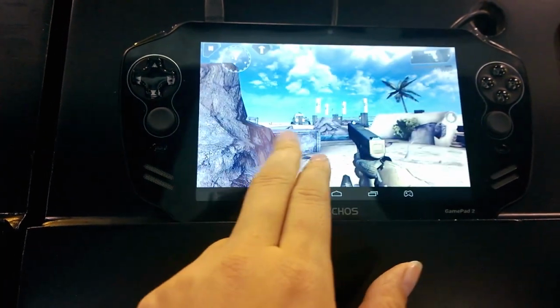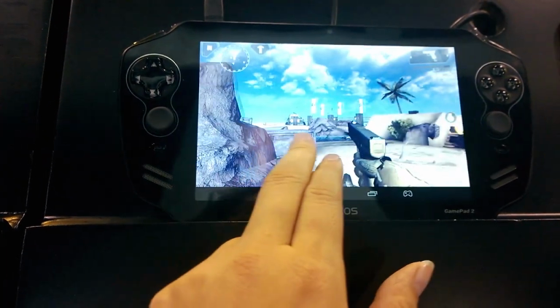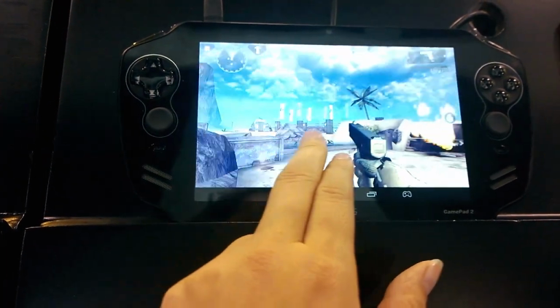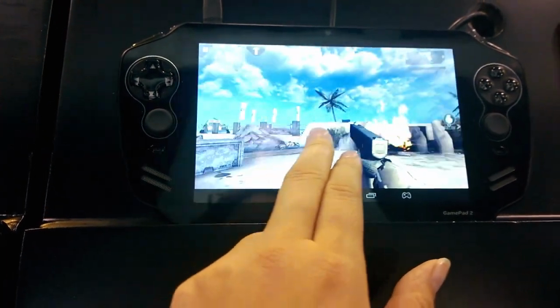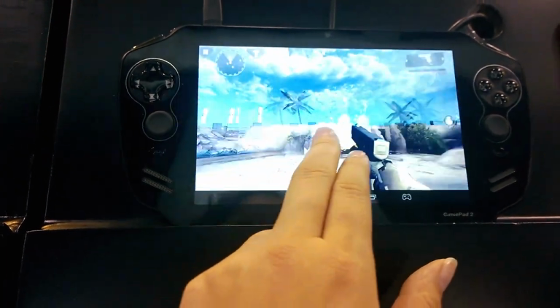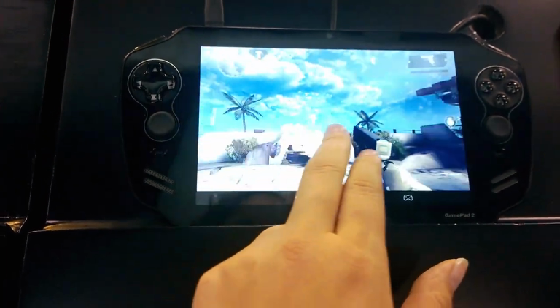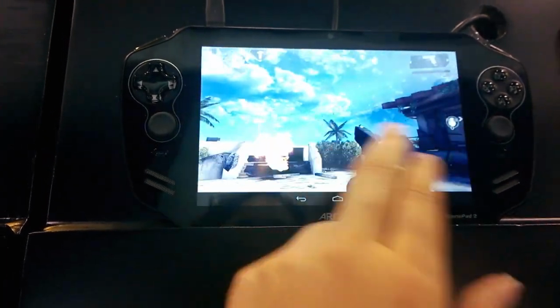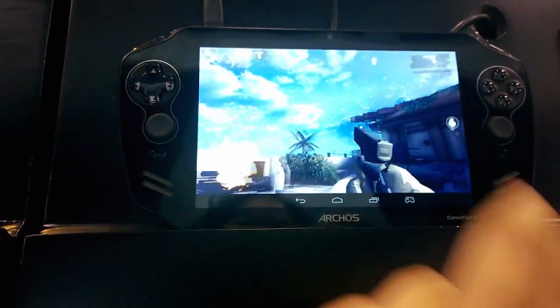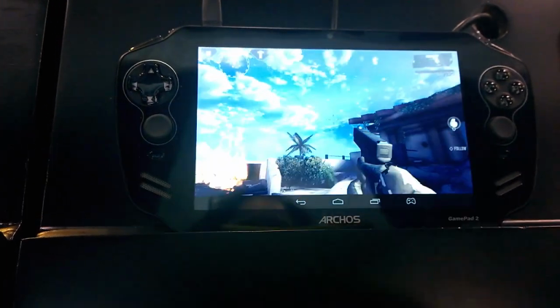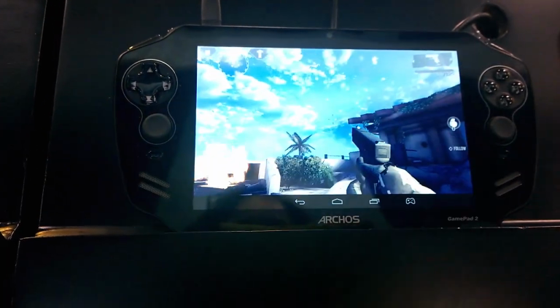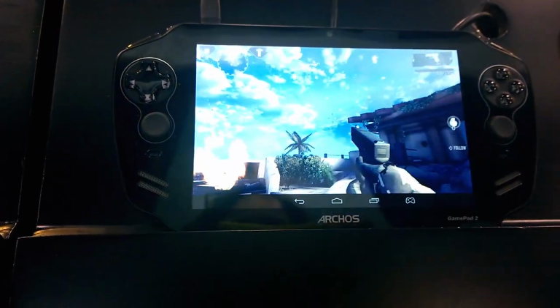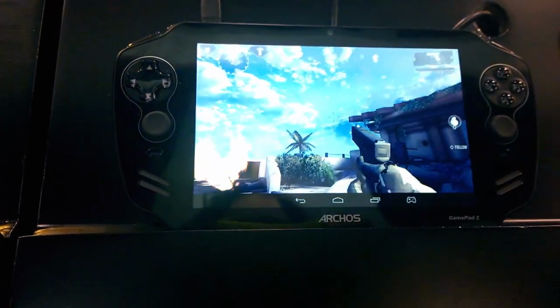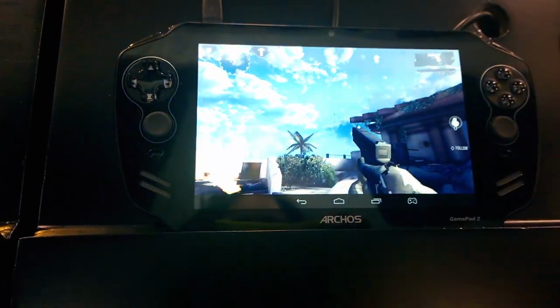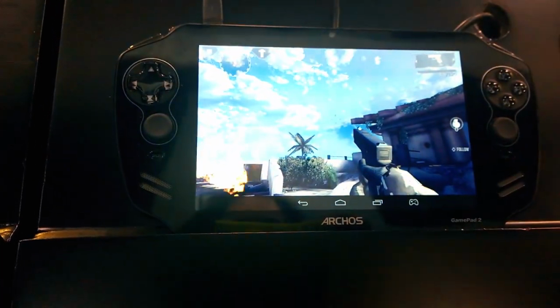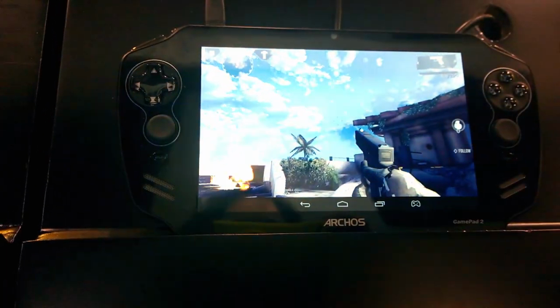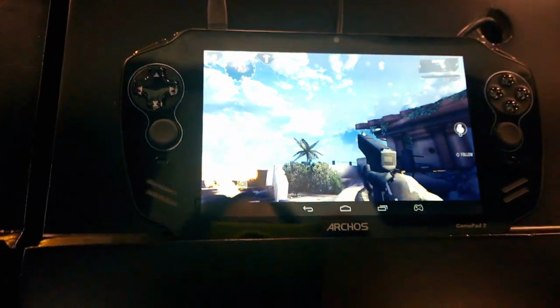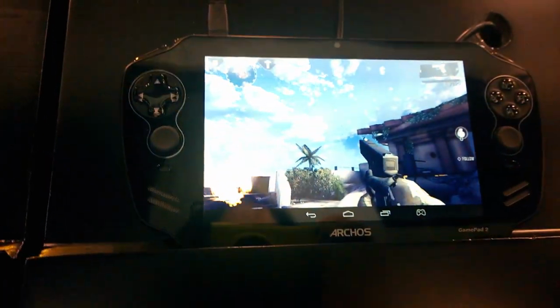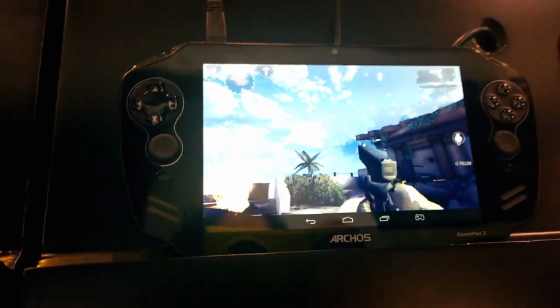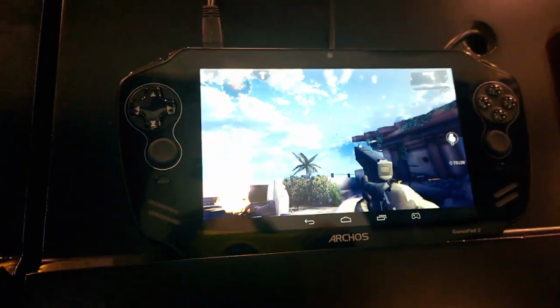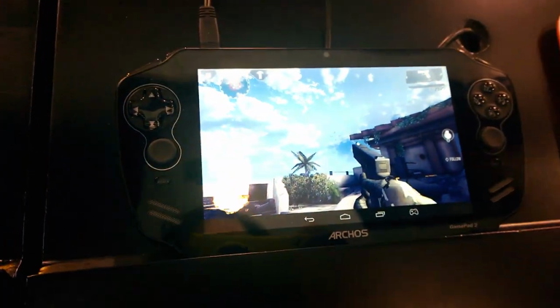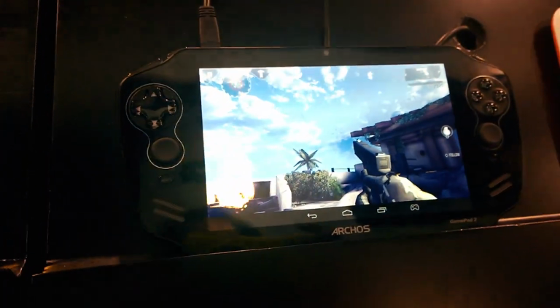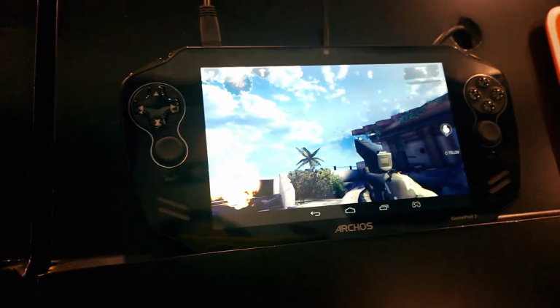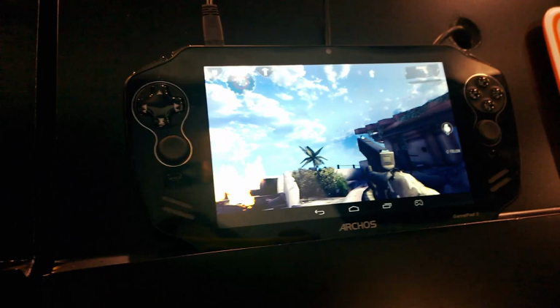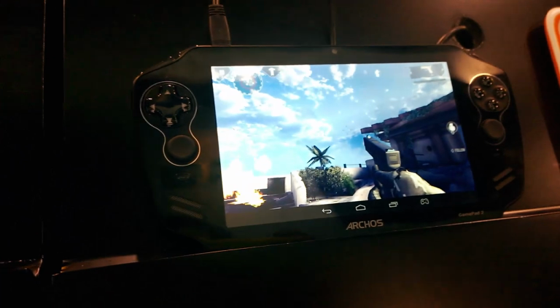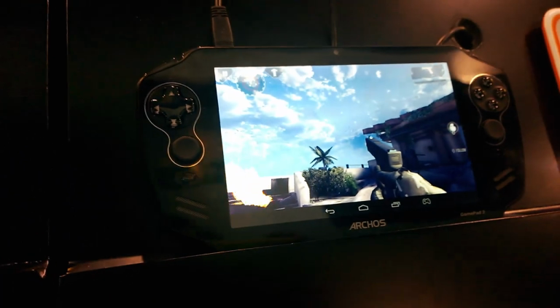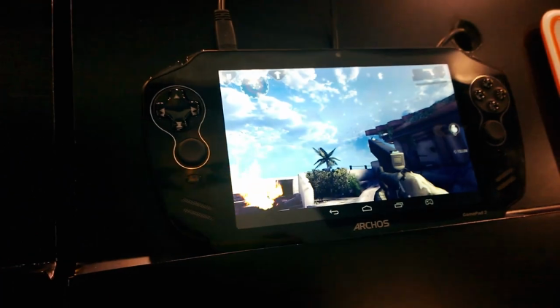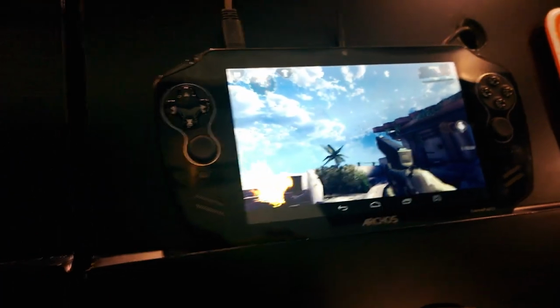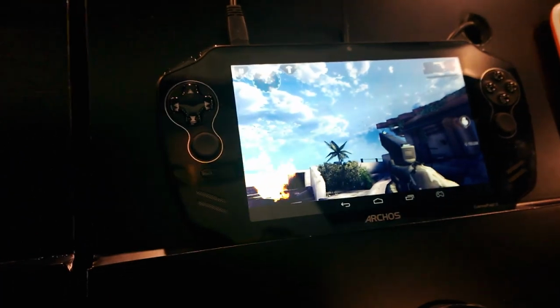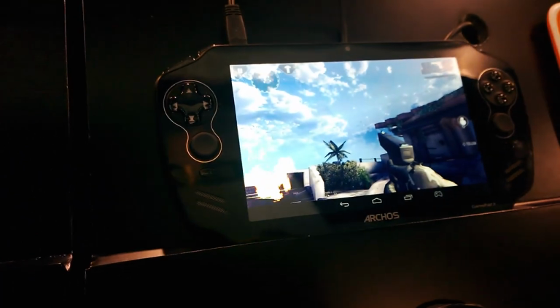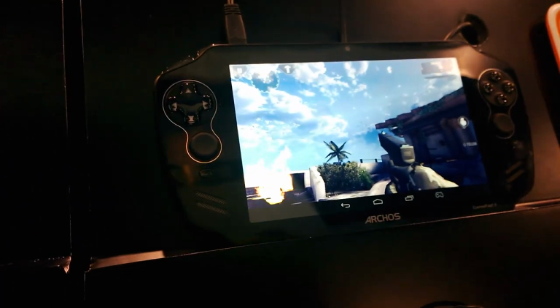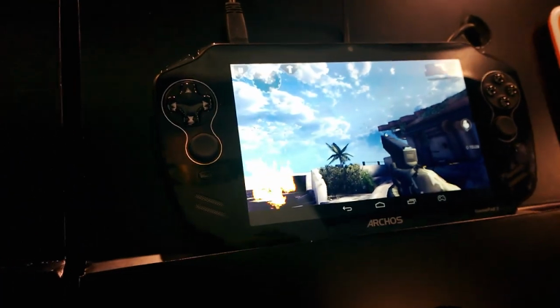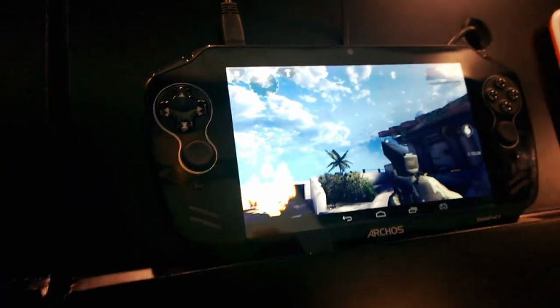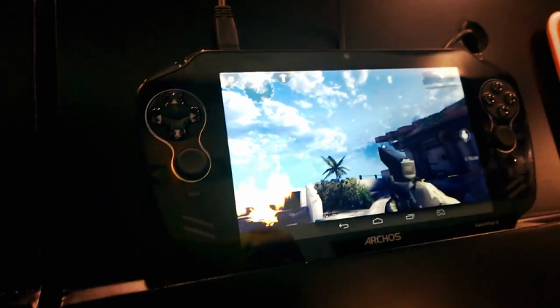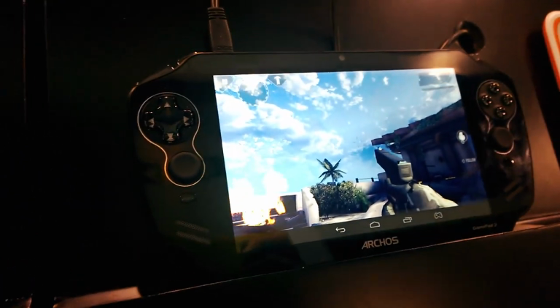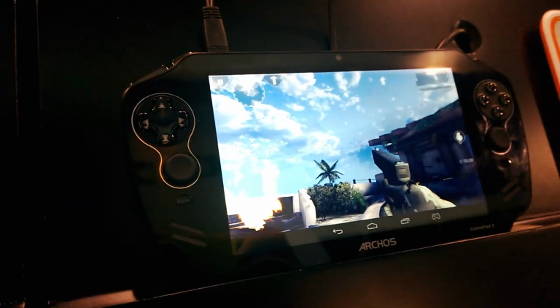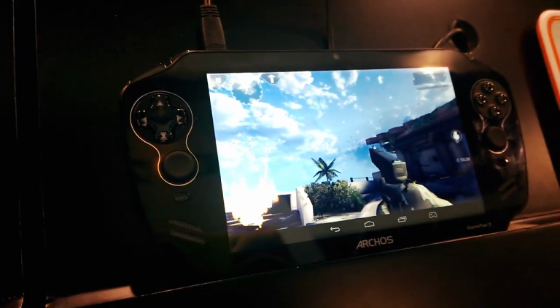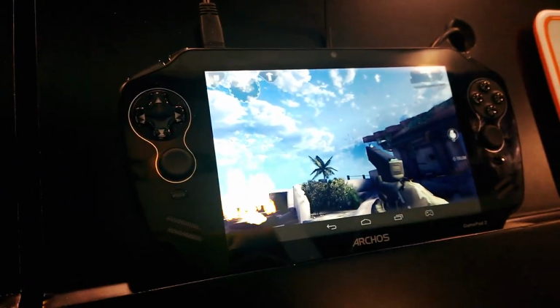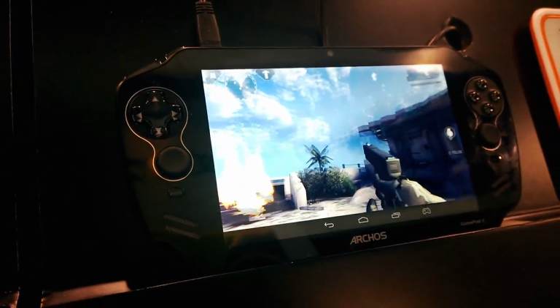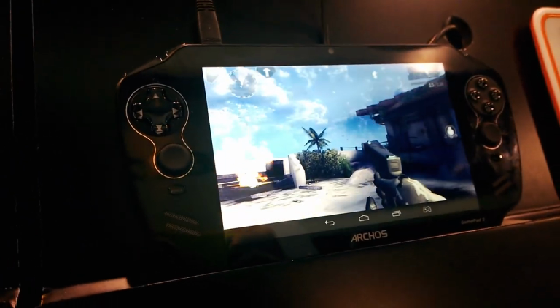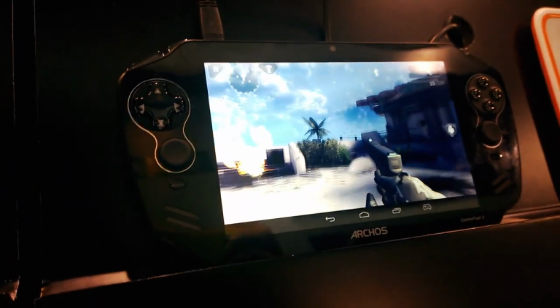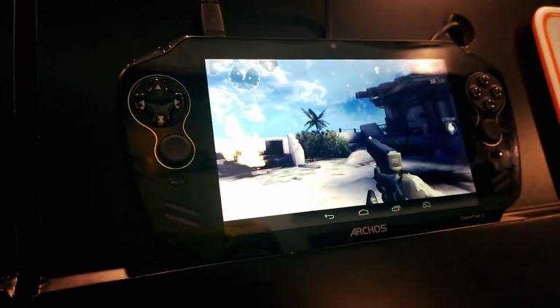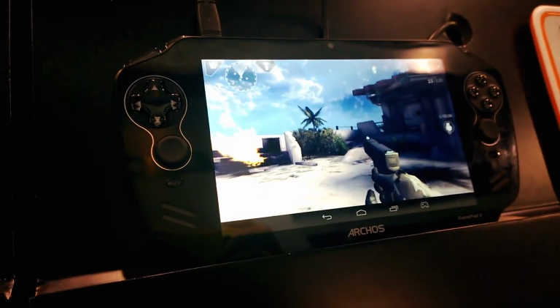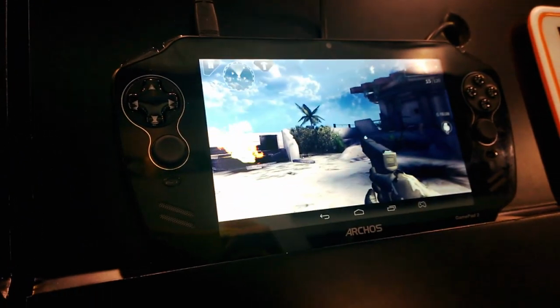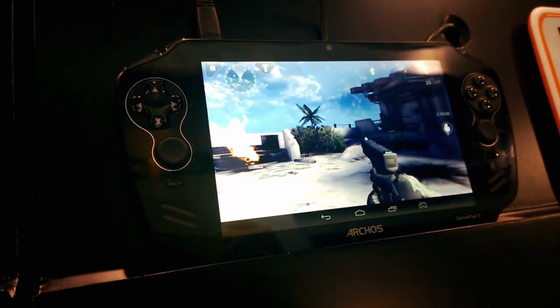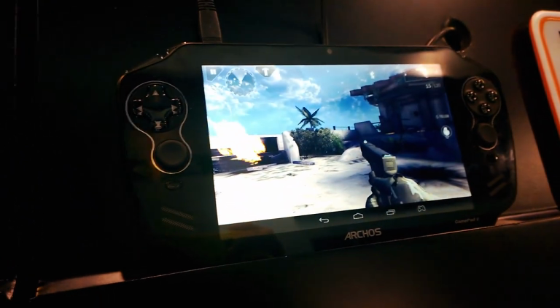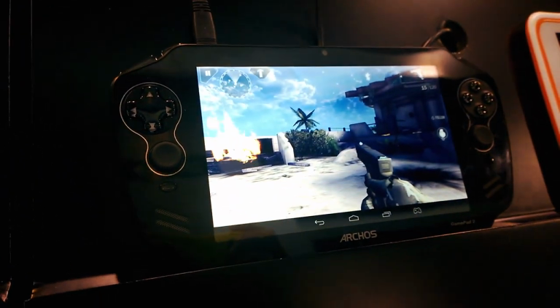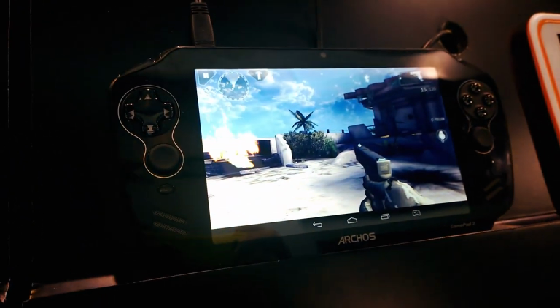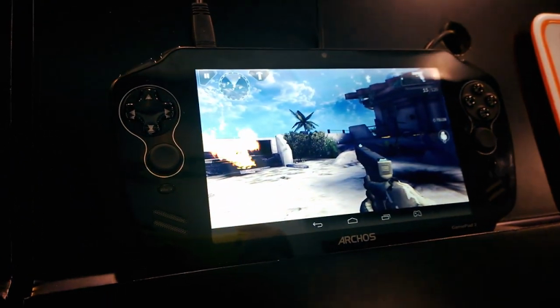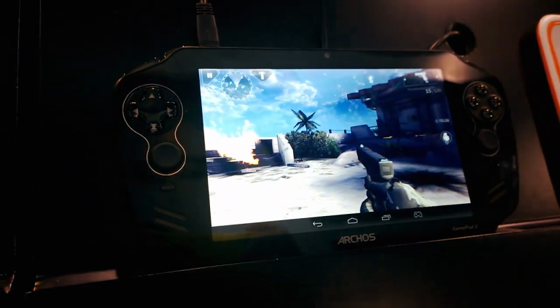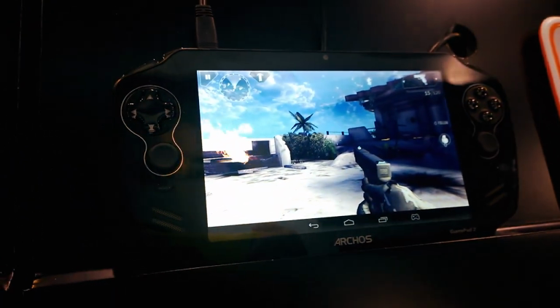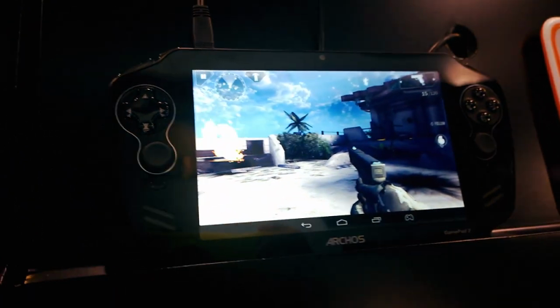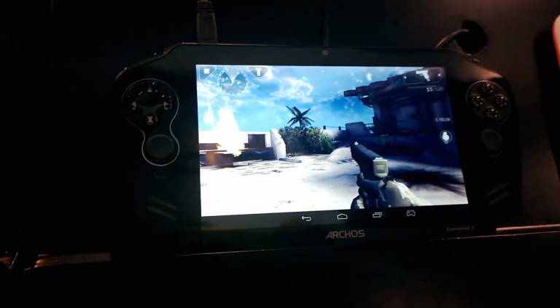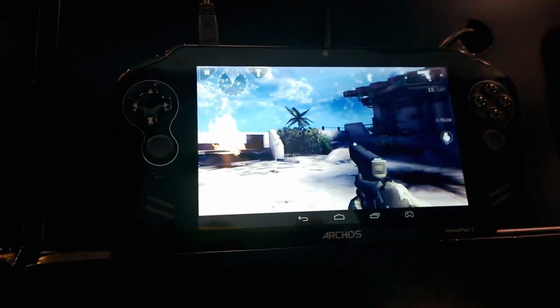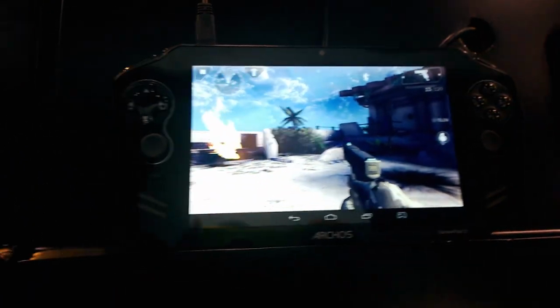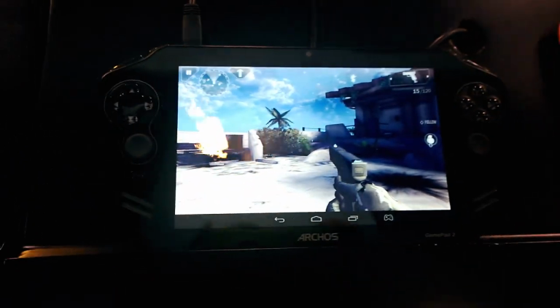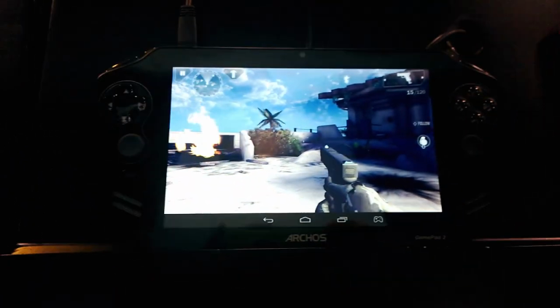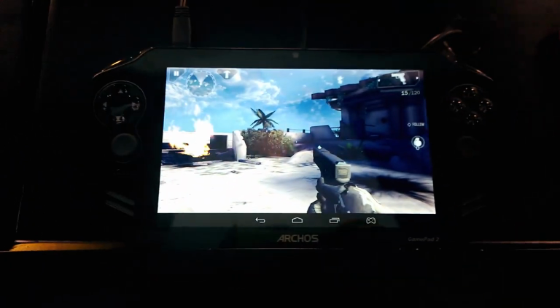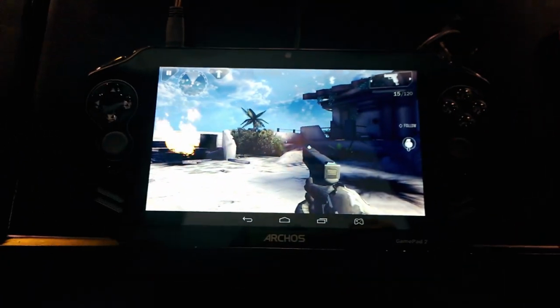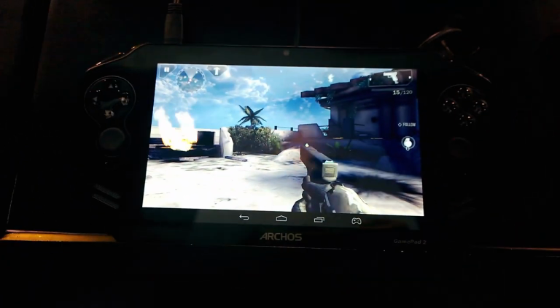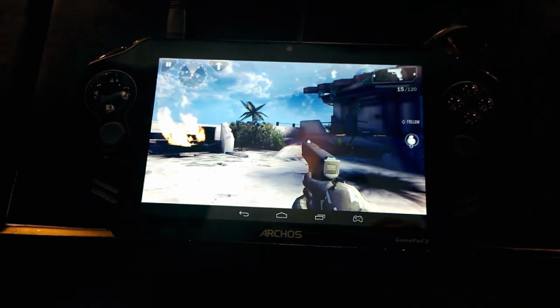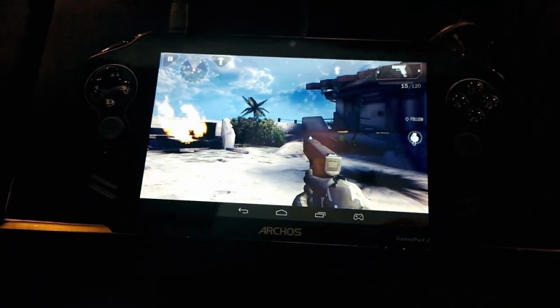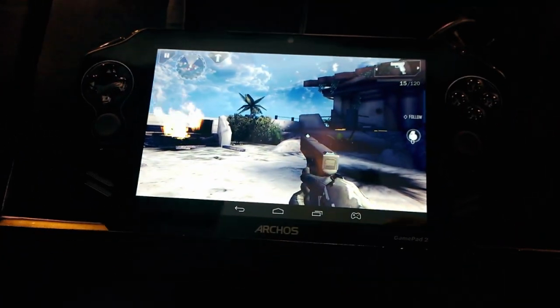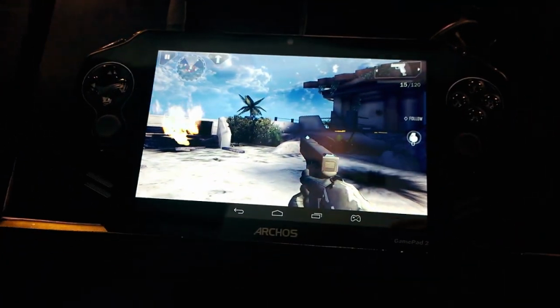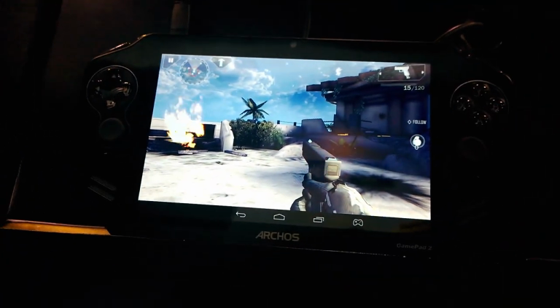I've been Nicole Scott for MobileGeeks, taking a closer look at what Archos is doing with their new GamePad 2.